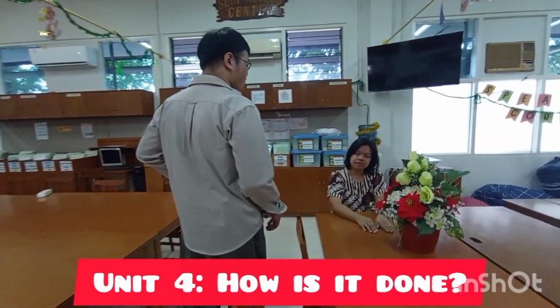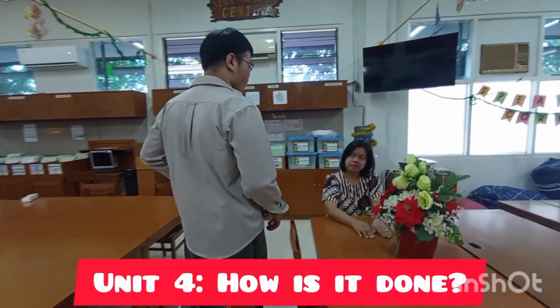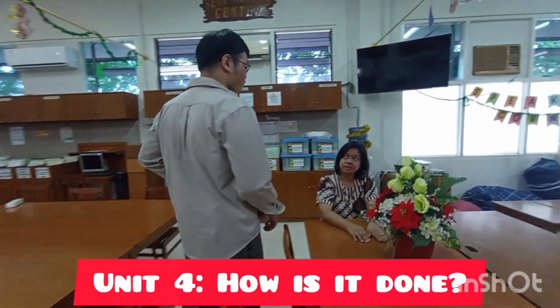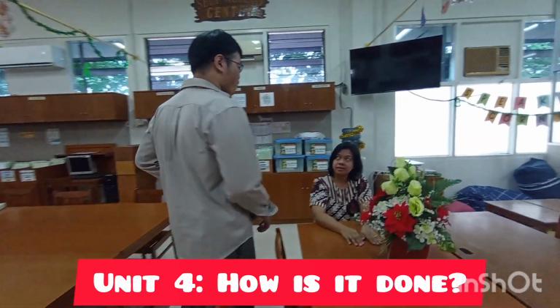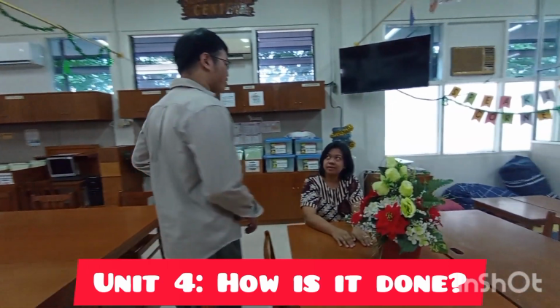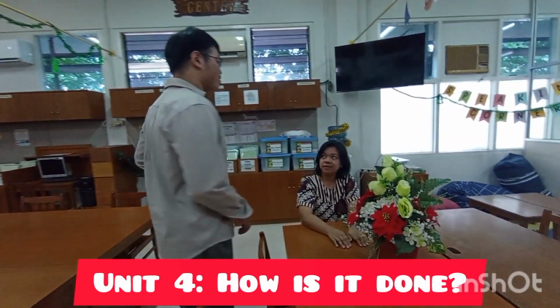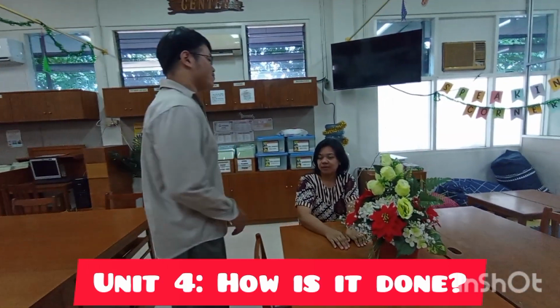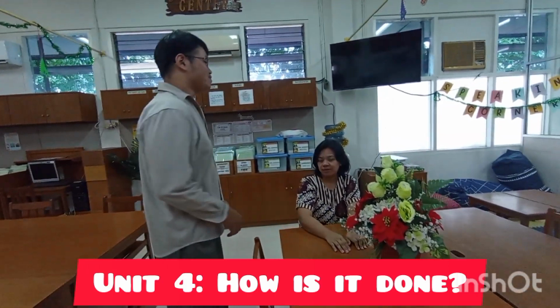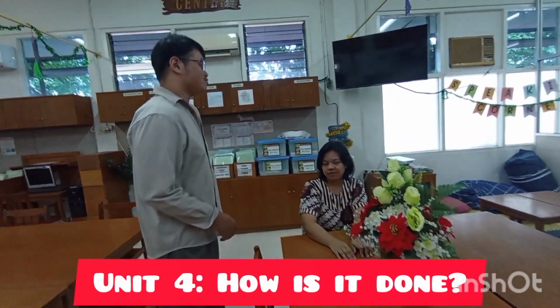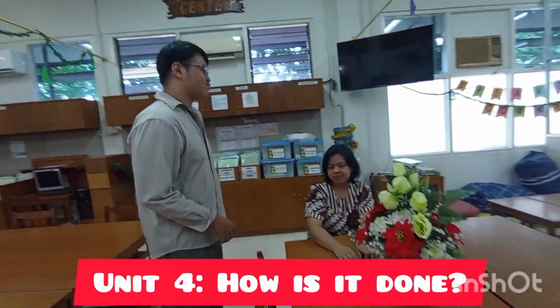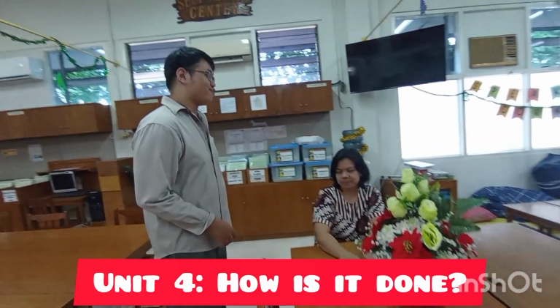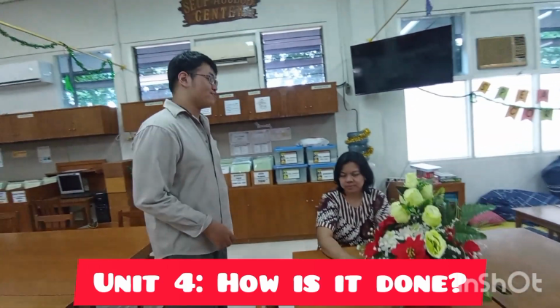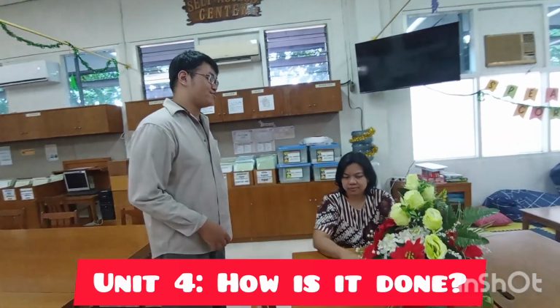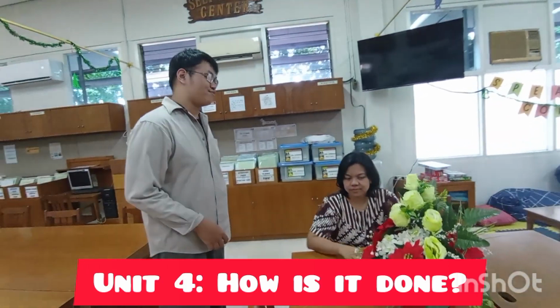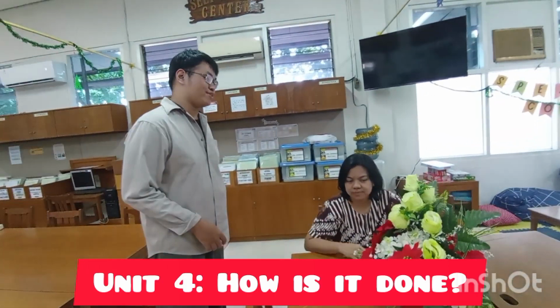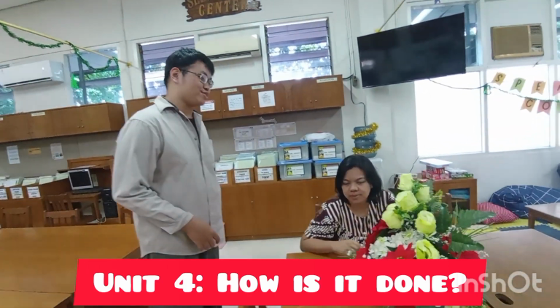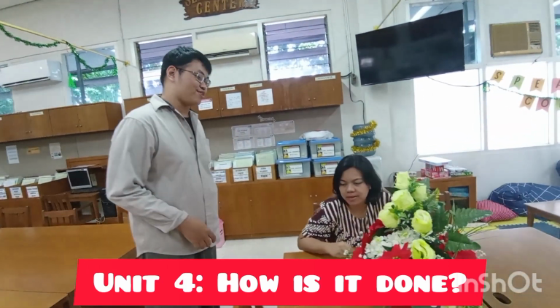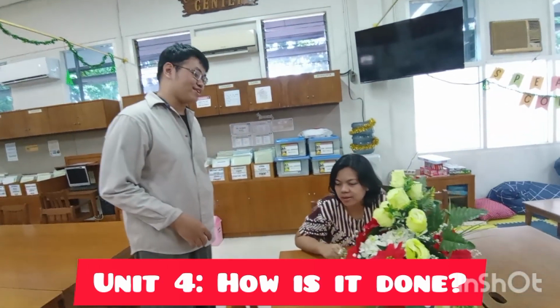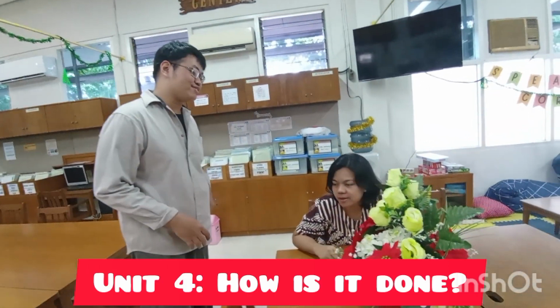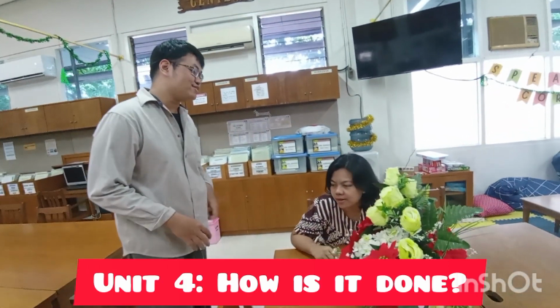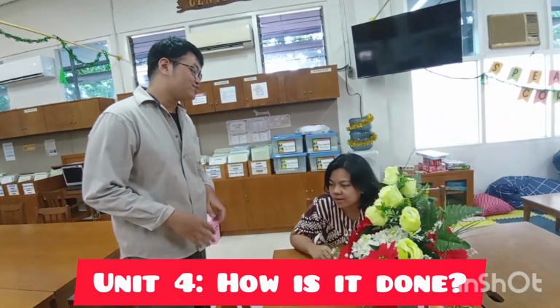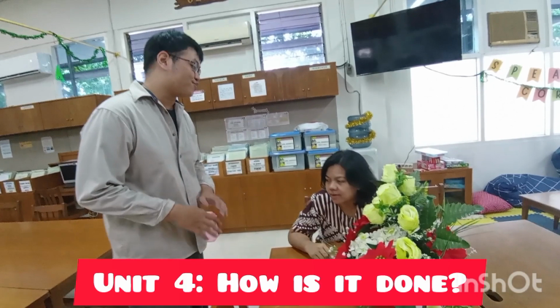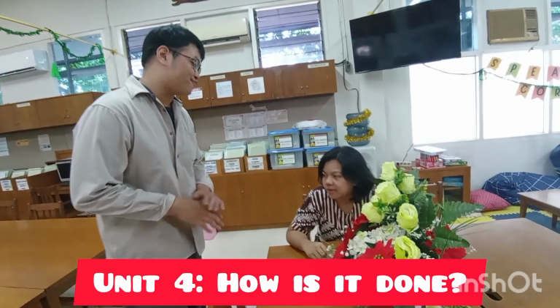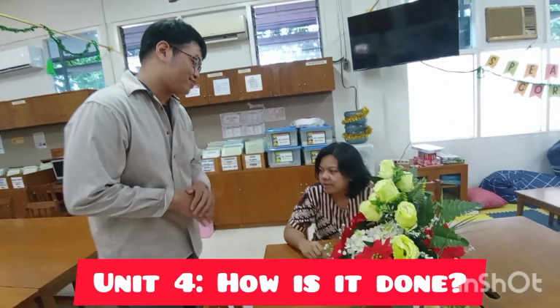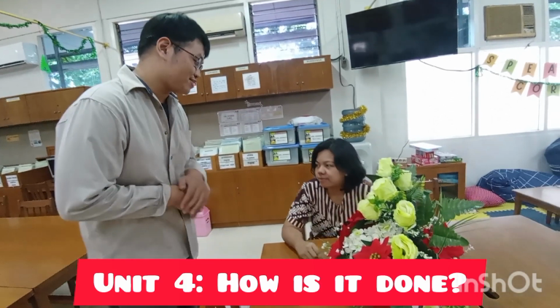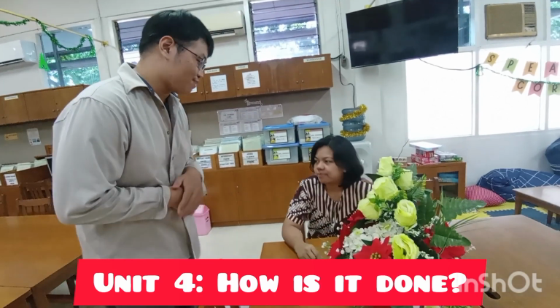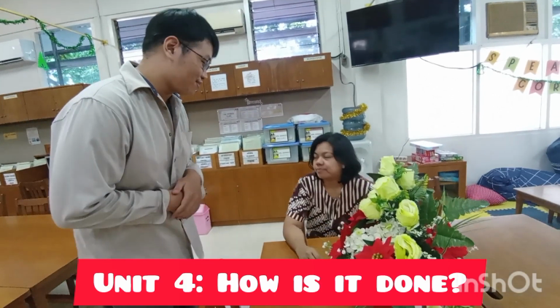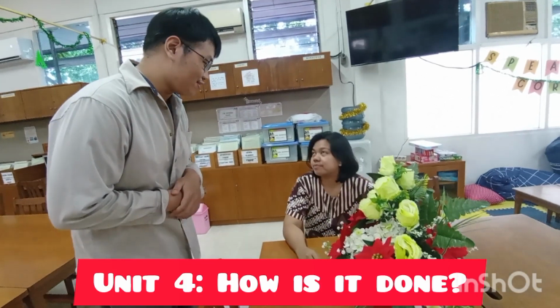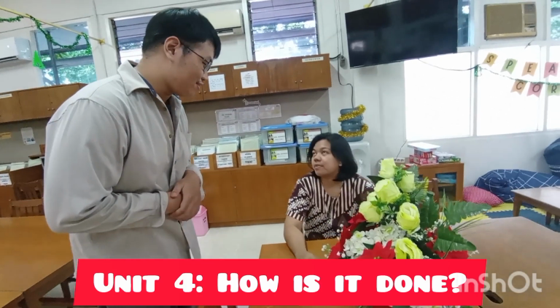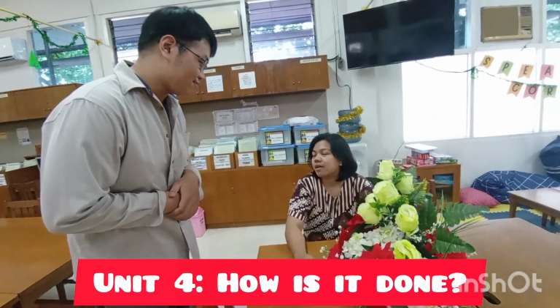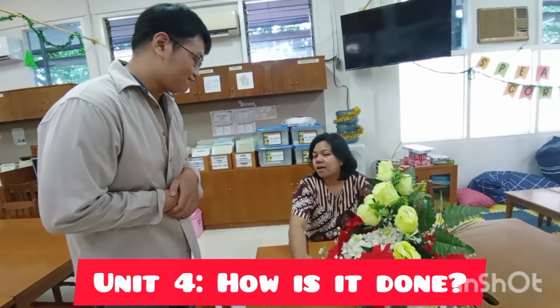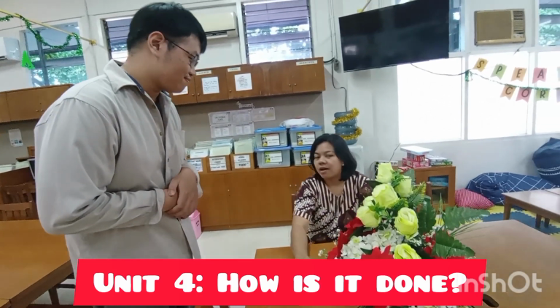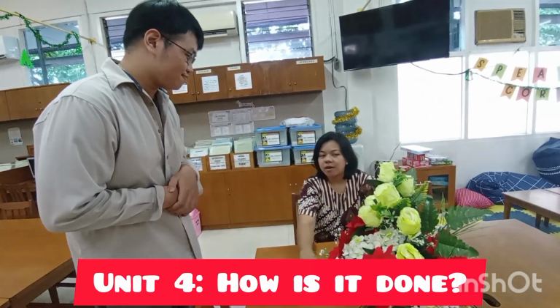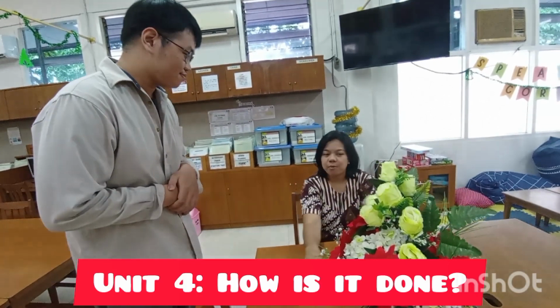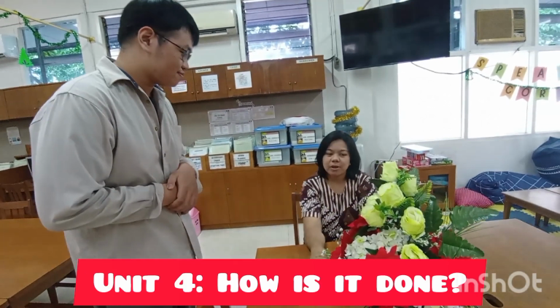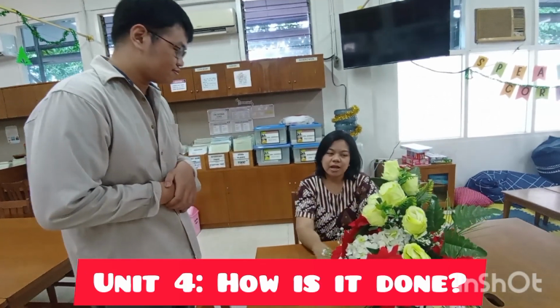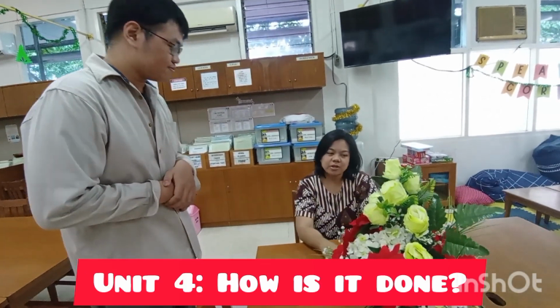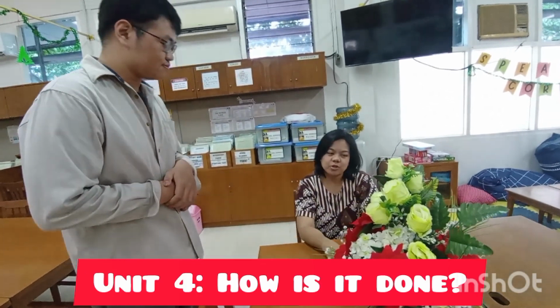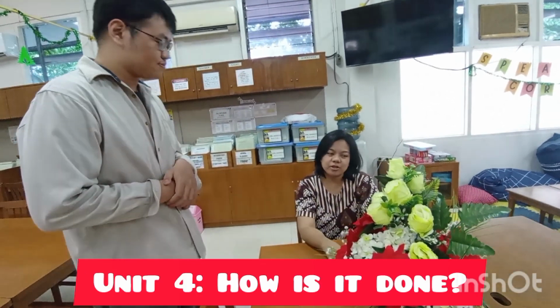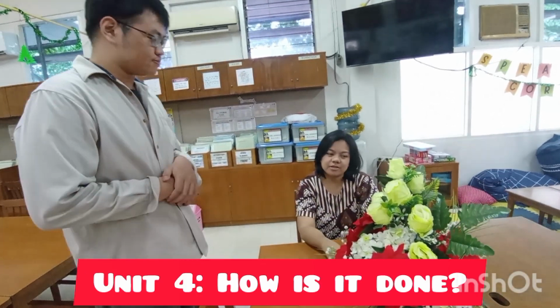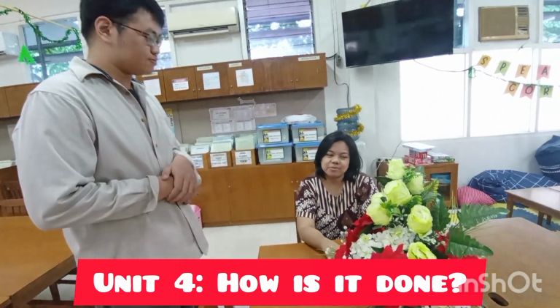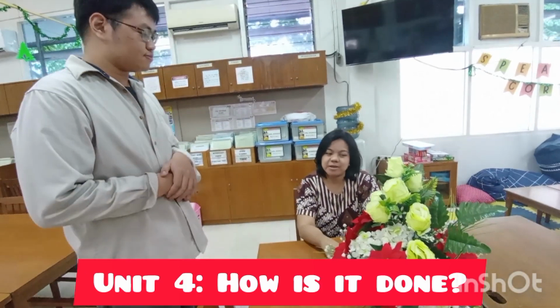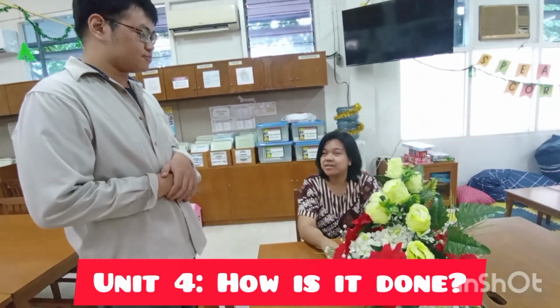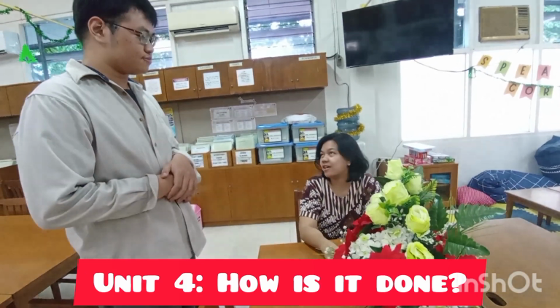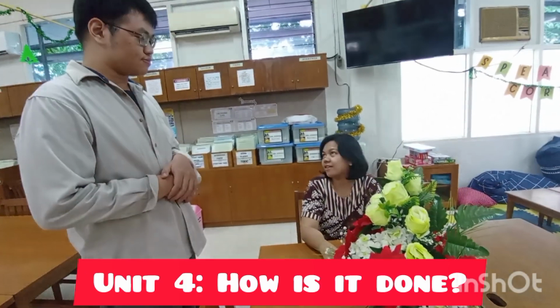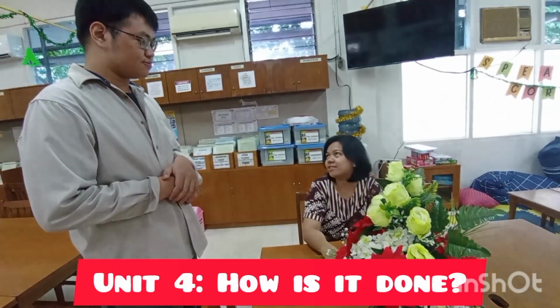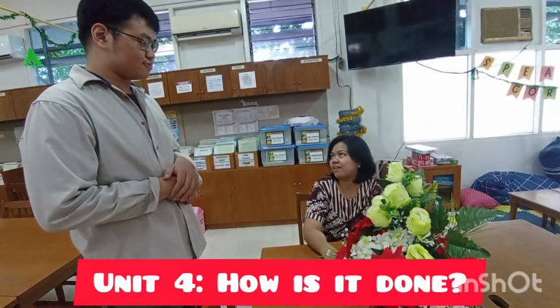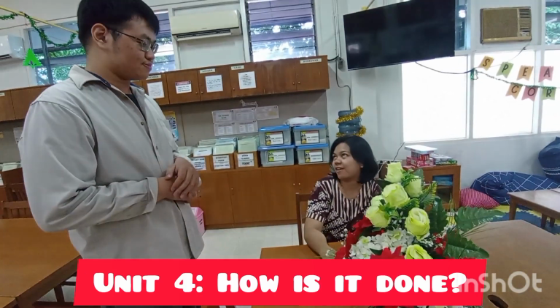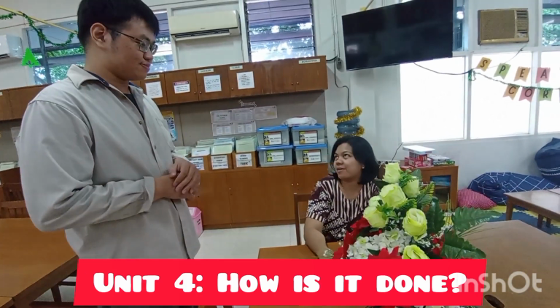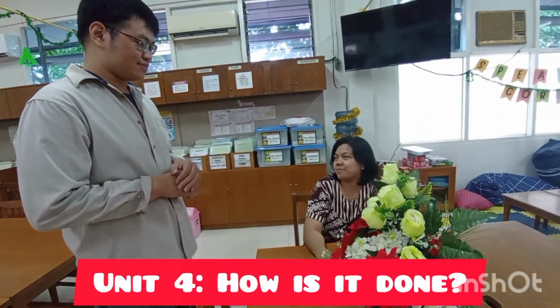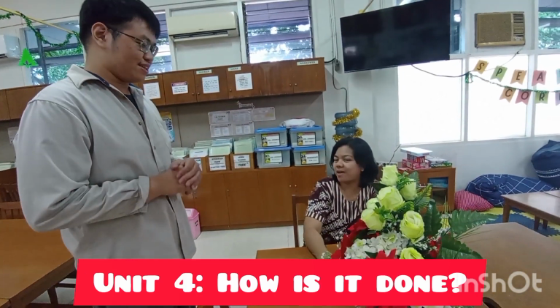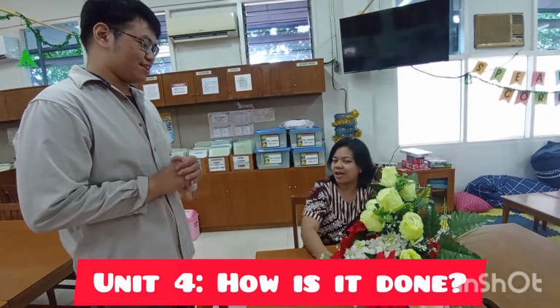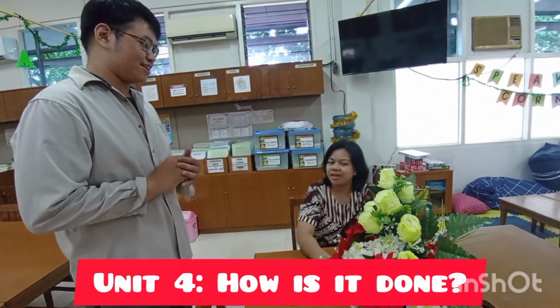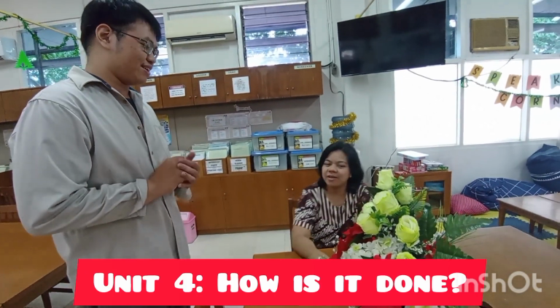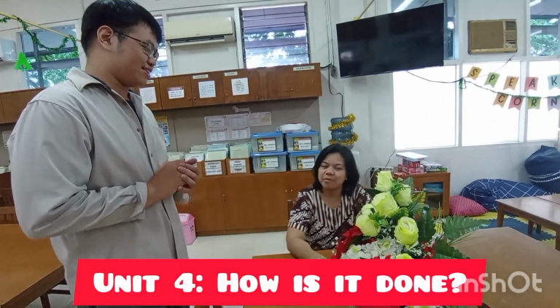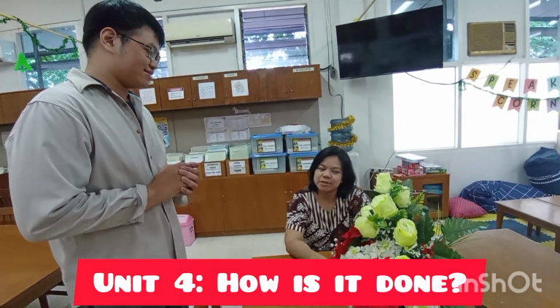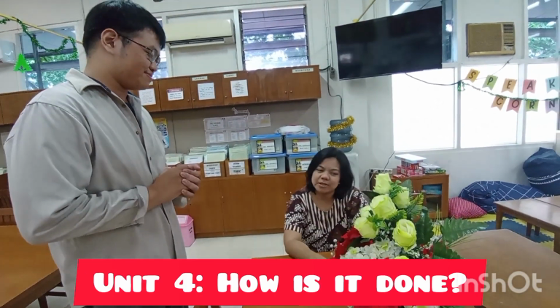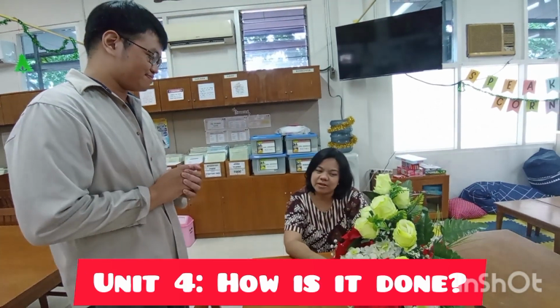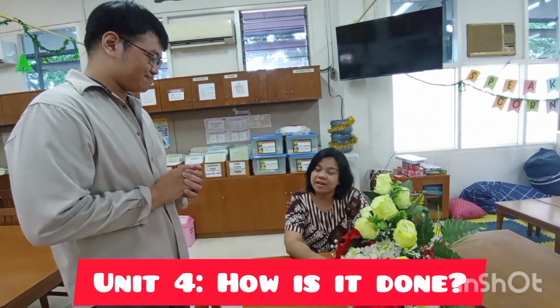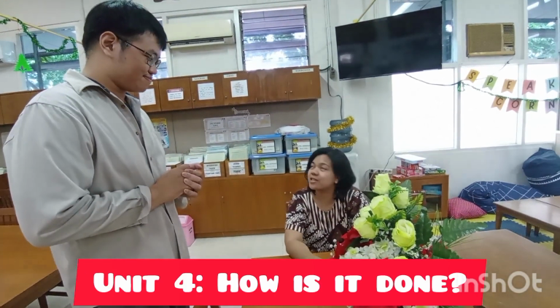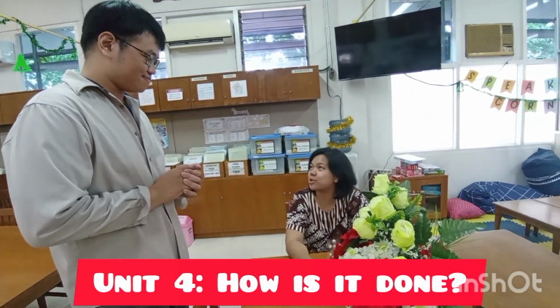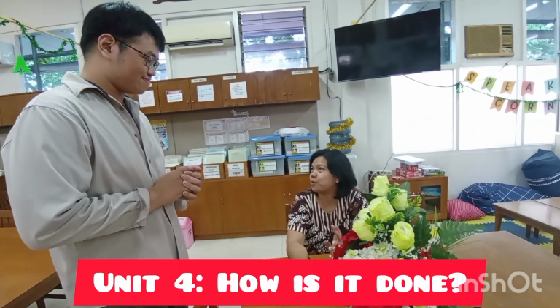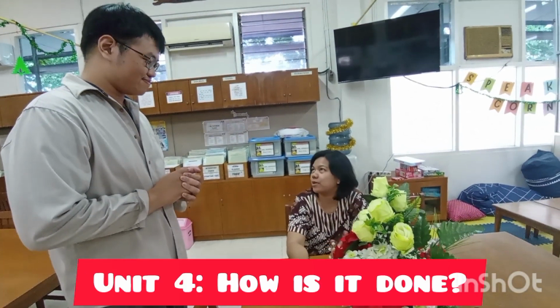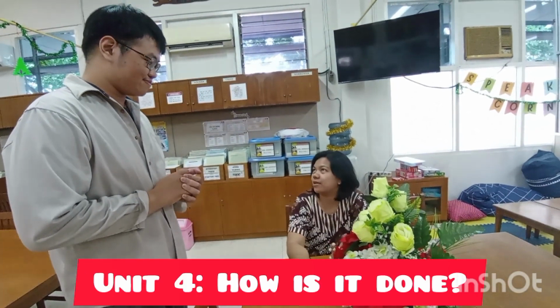Welcome to Fusion Restaurant. Is this your first time here? Well, actually, it's my second time. I was here last week.